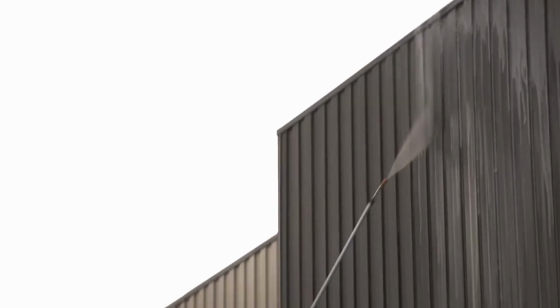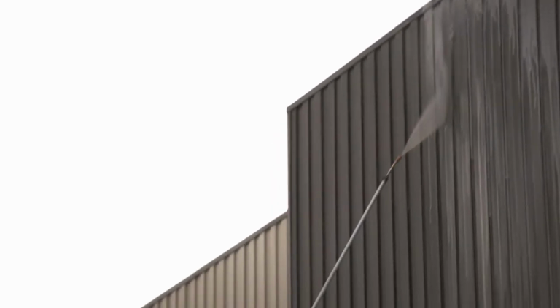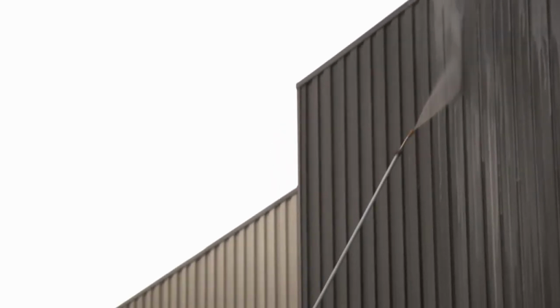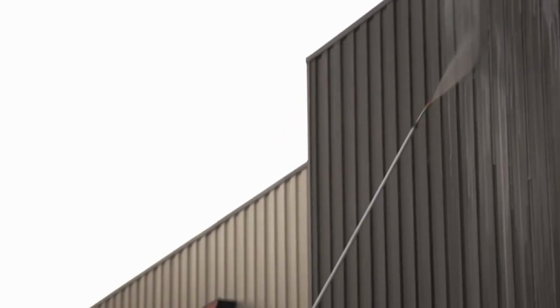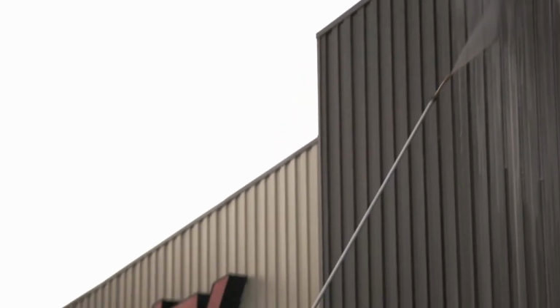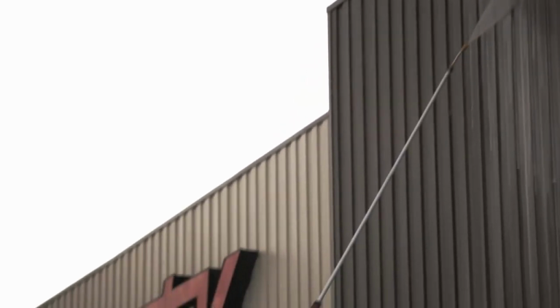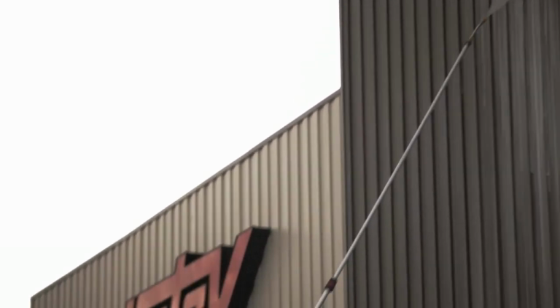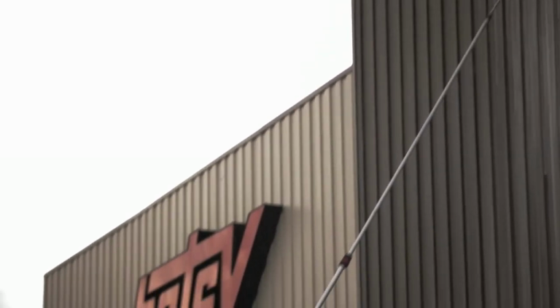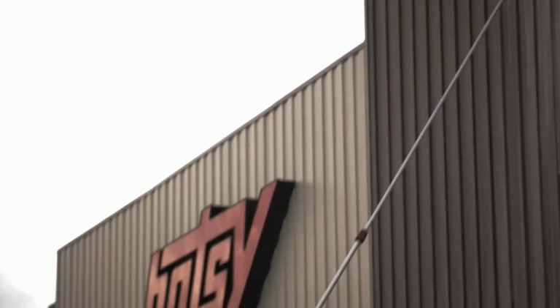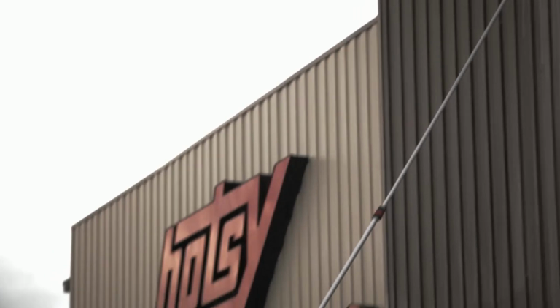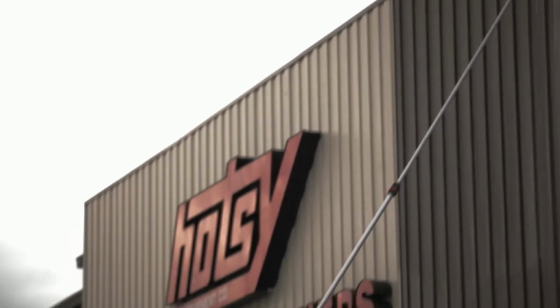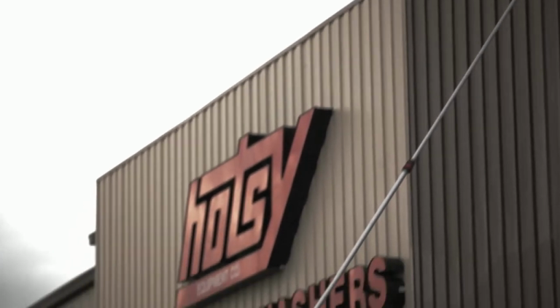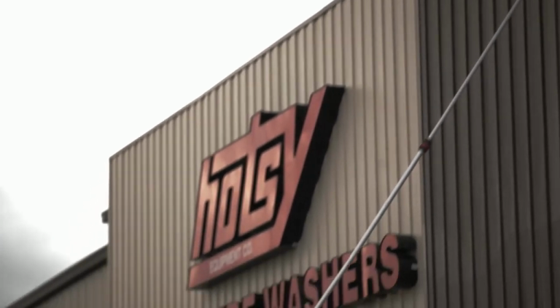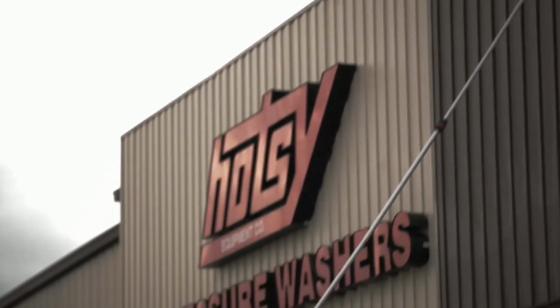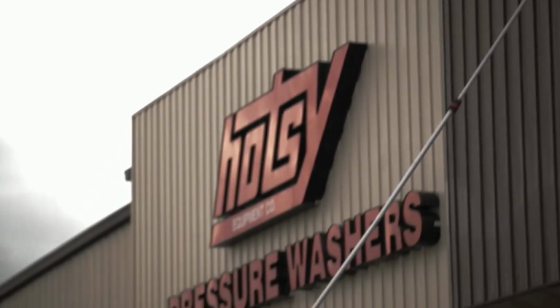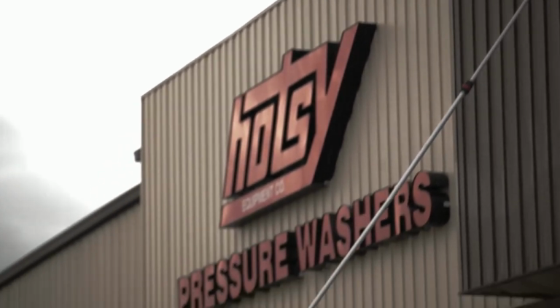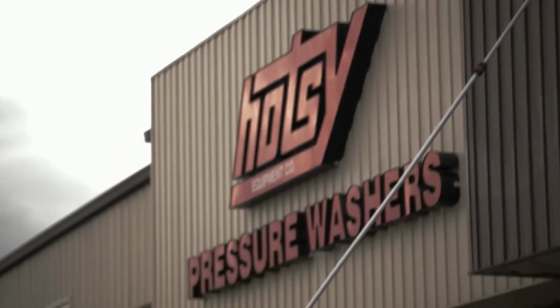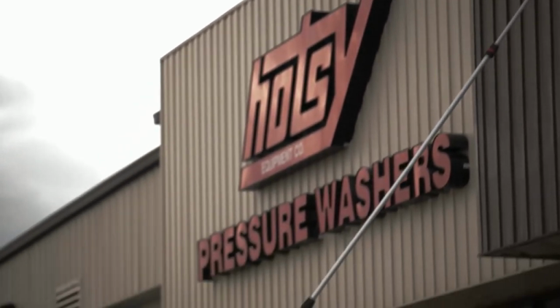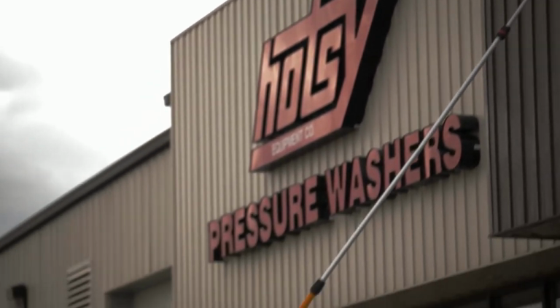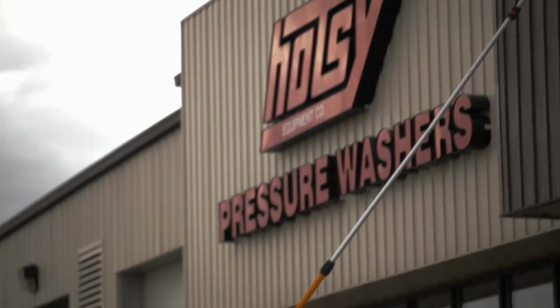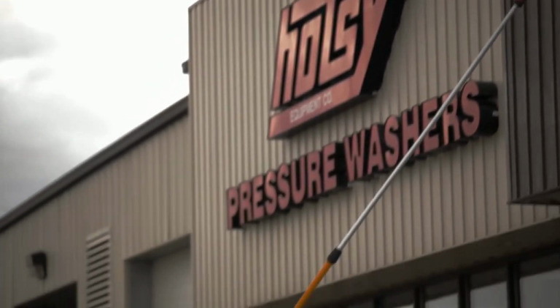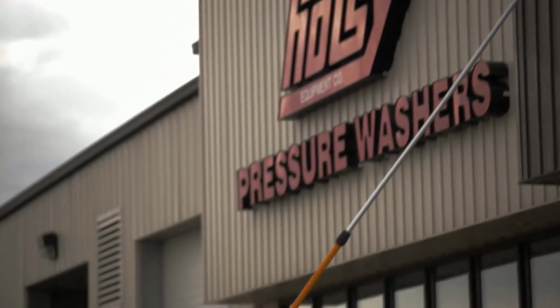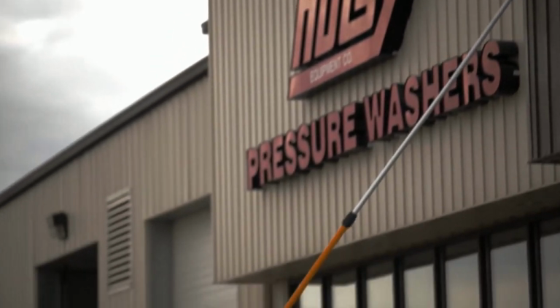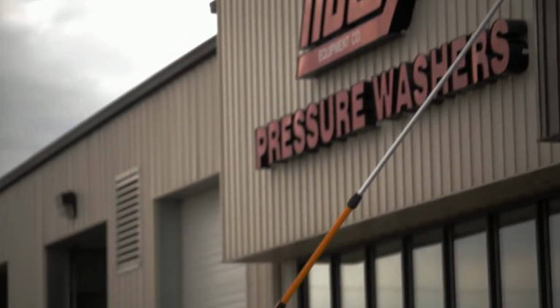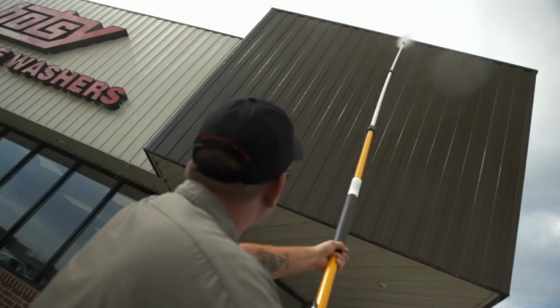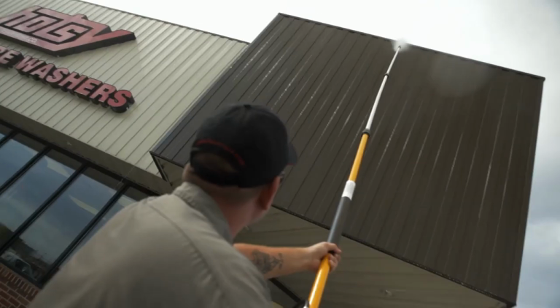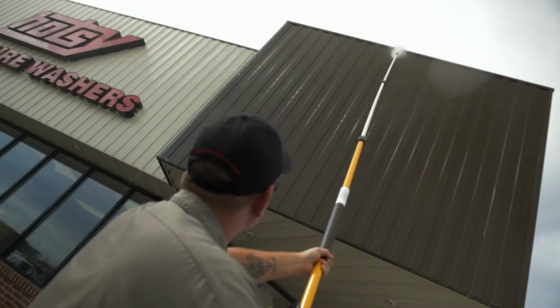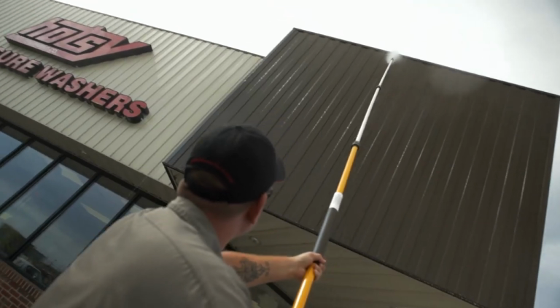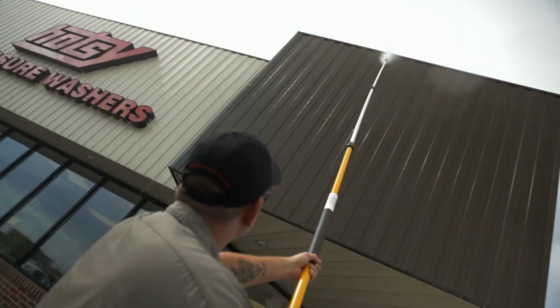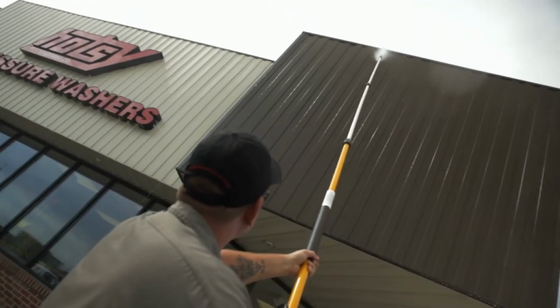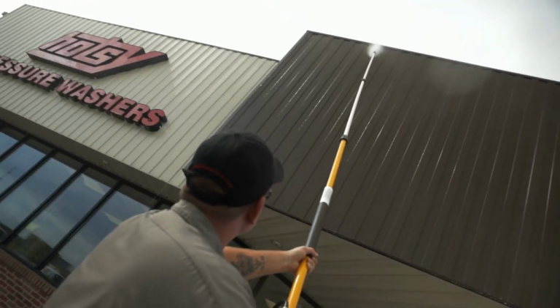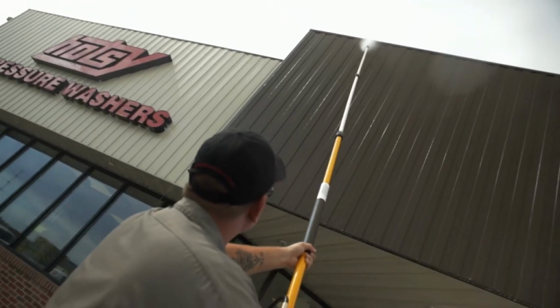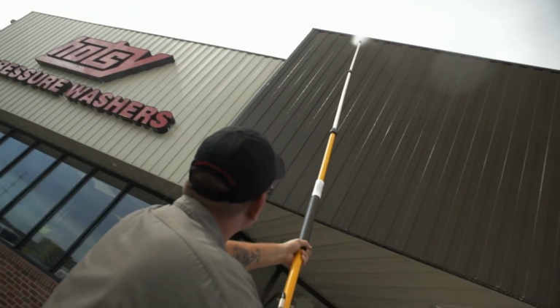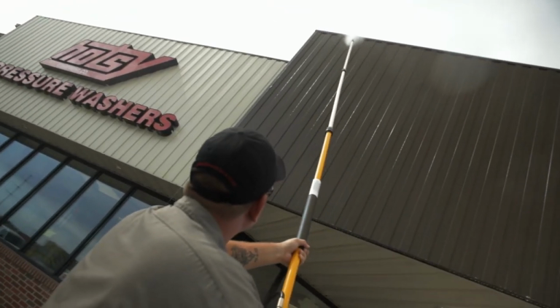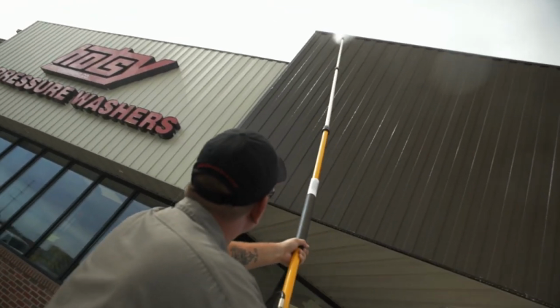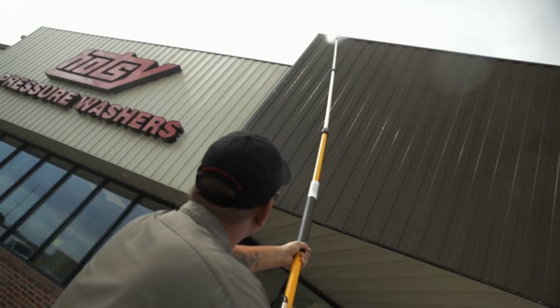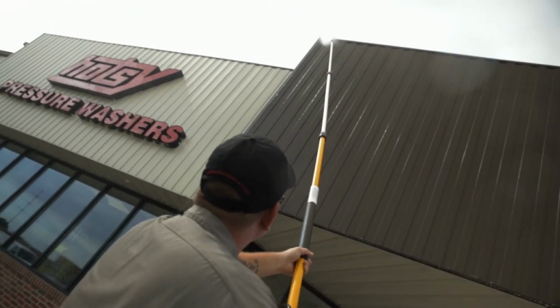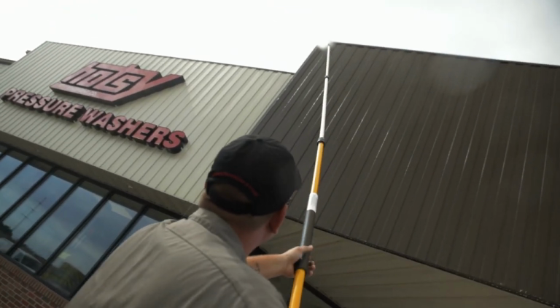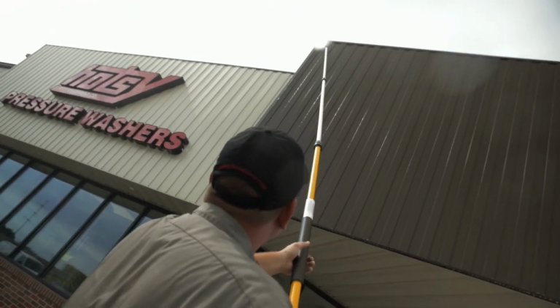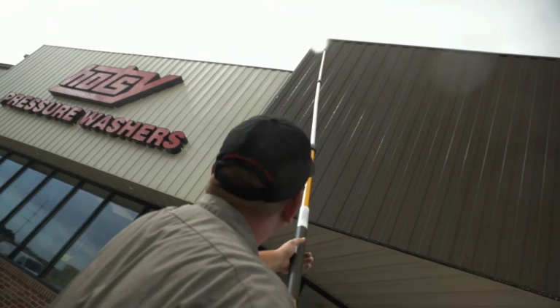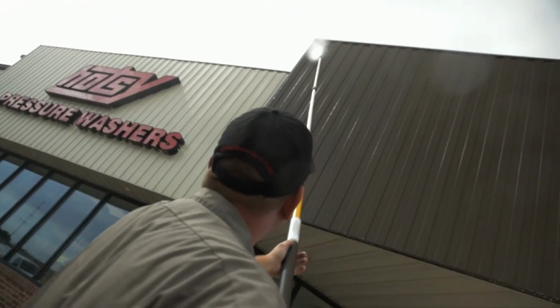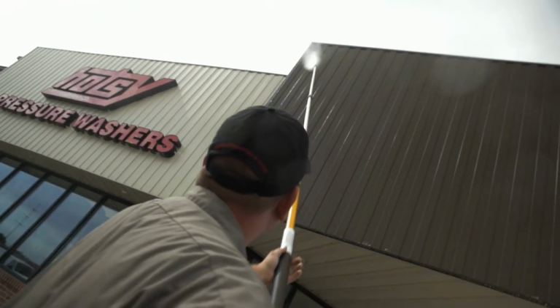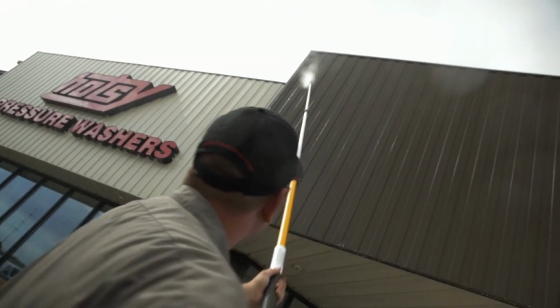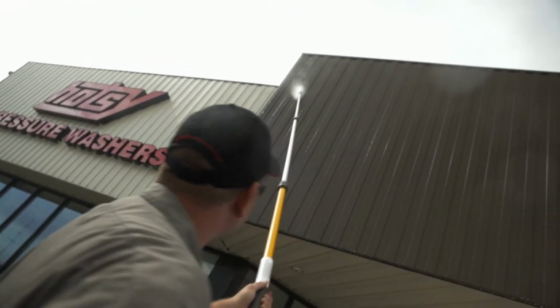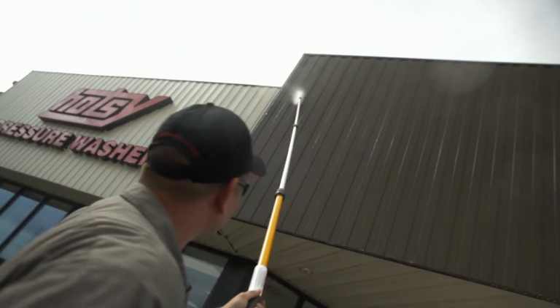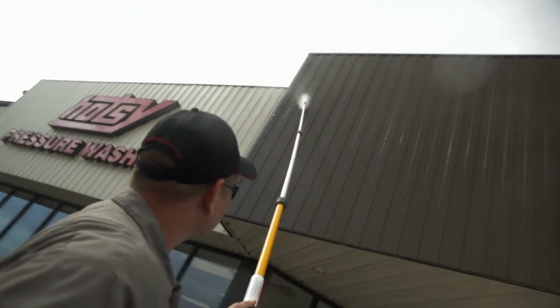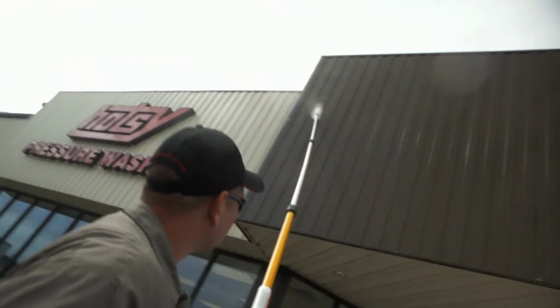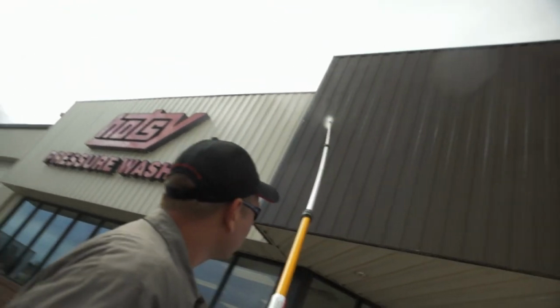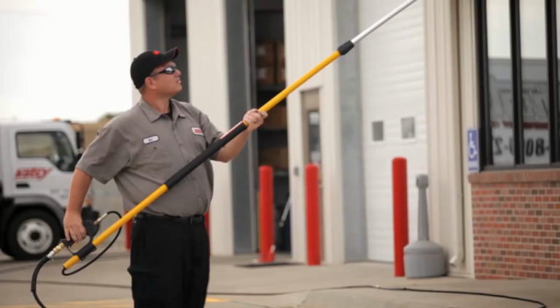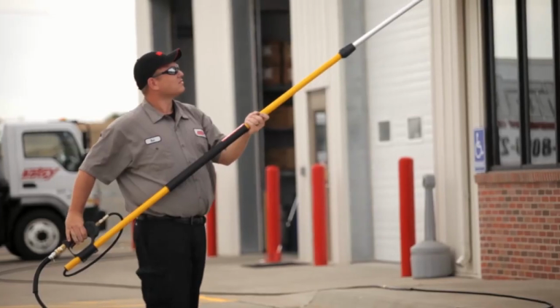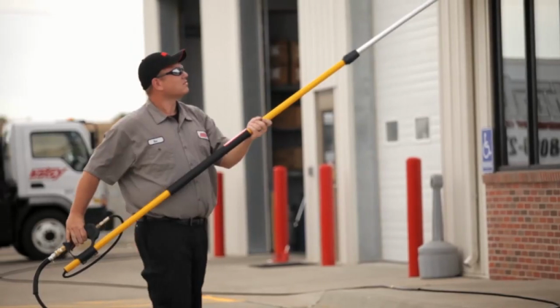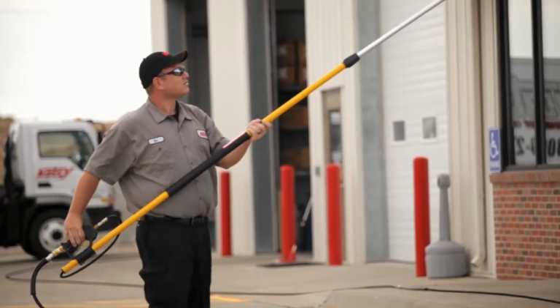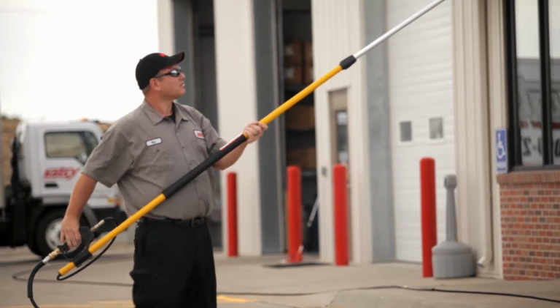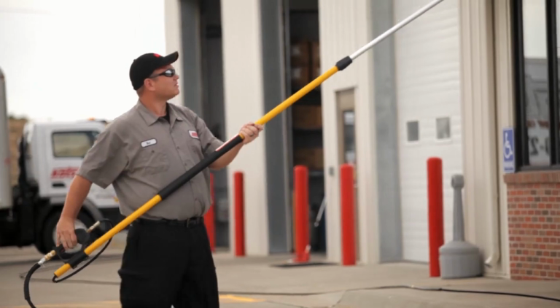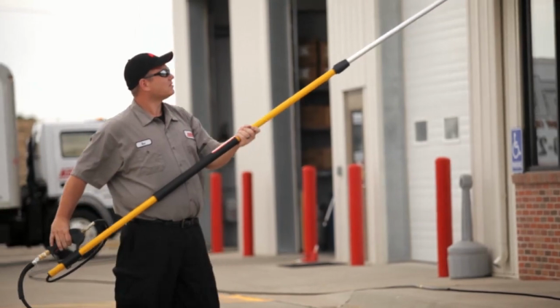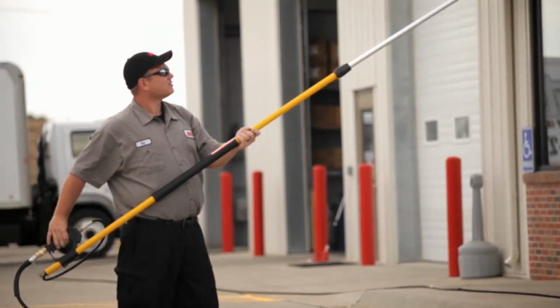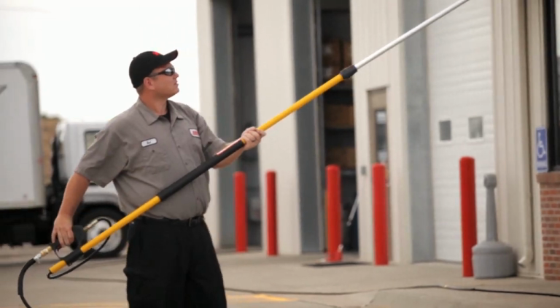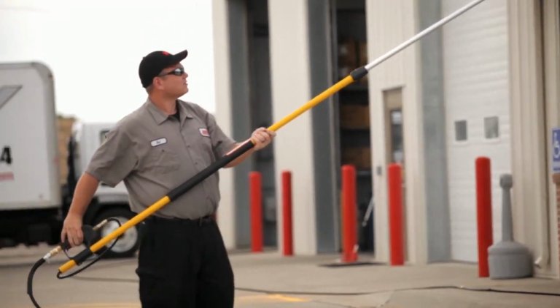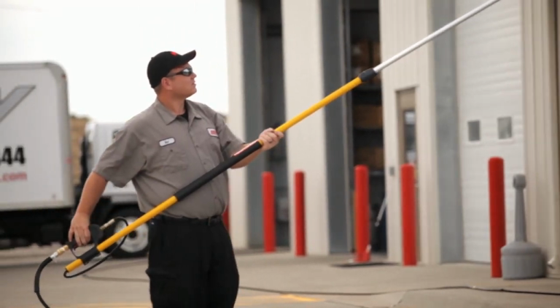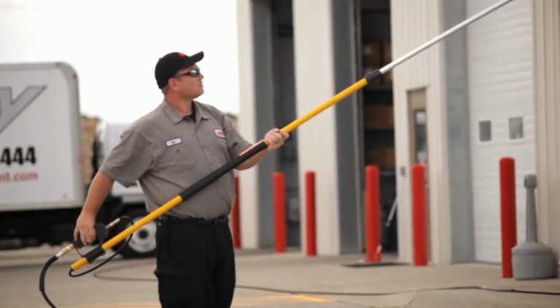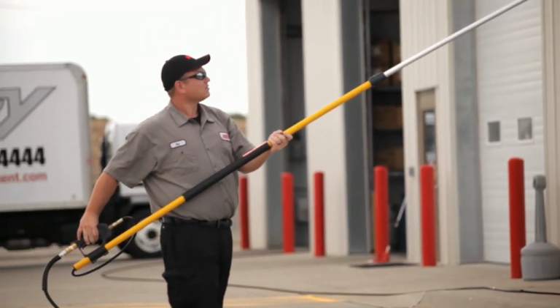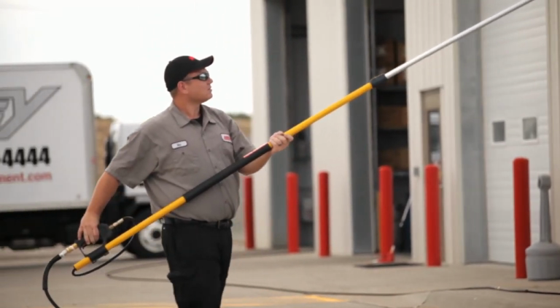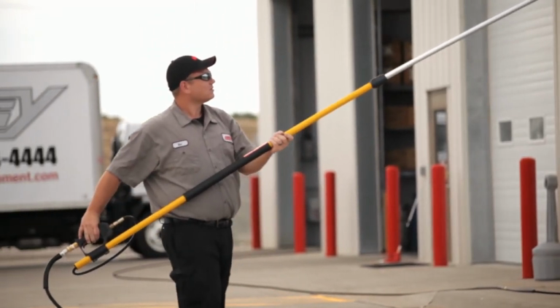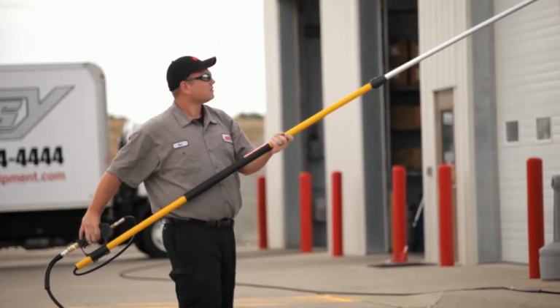Pressure rated to 3500 psi and 200 degrees of water temperature, these telescoping lances are built for rugged use.